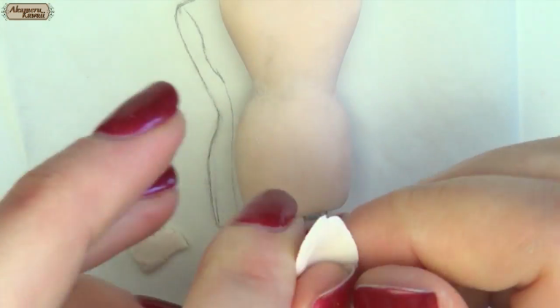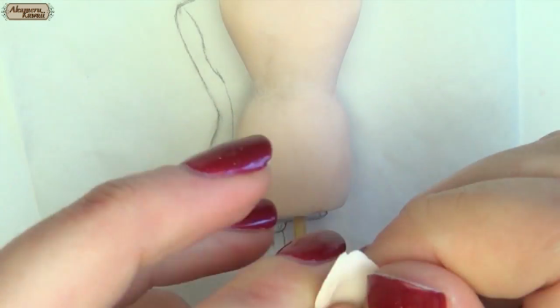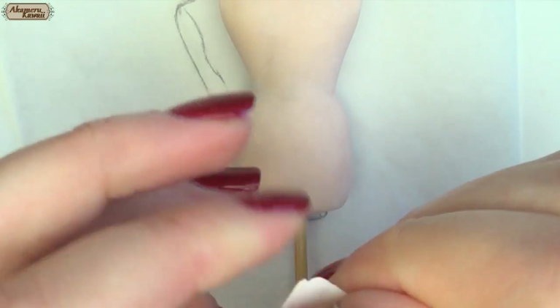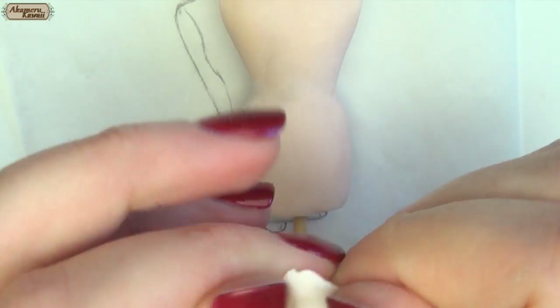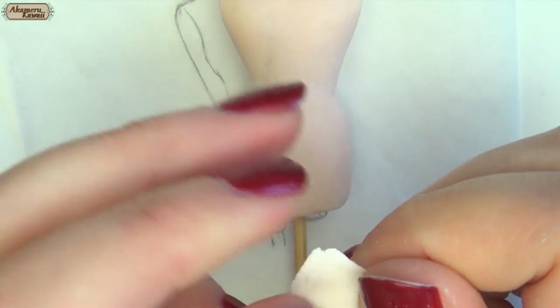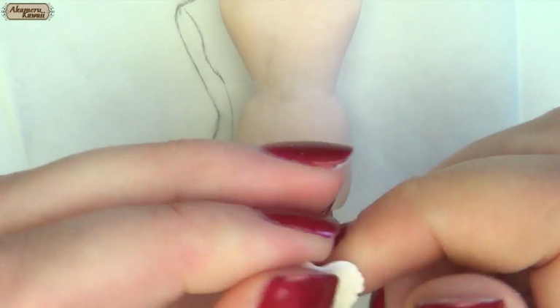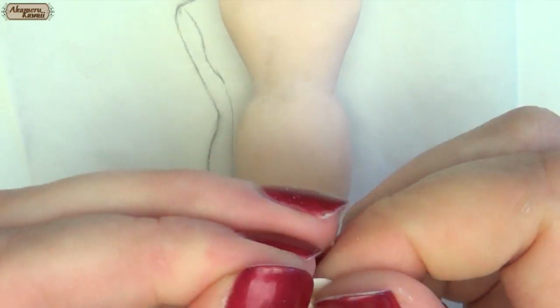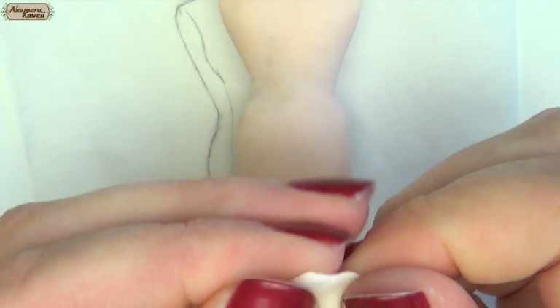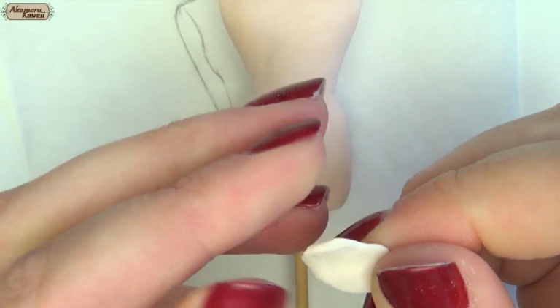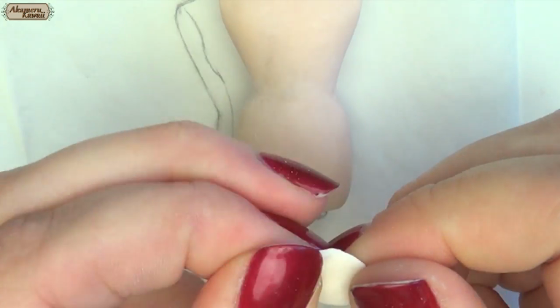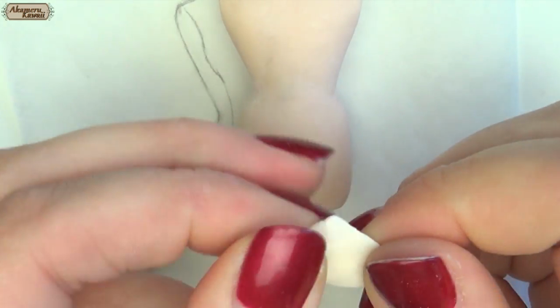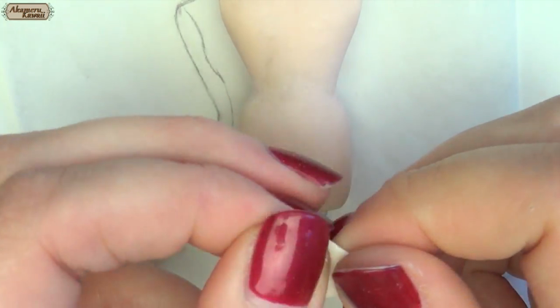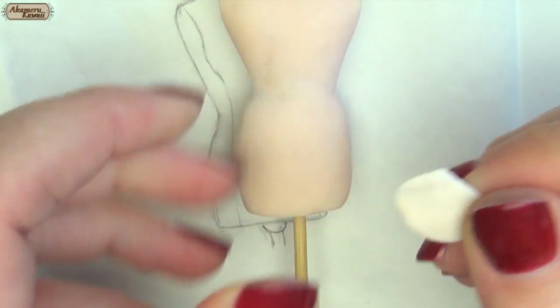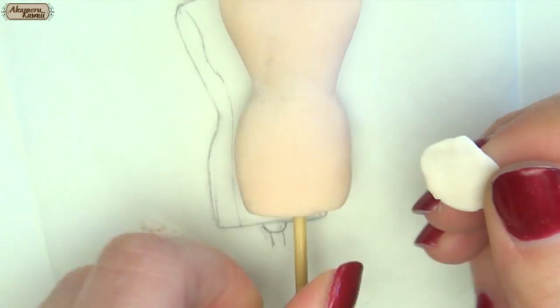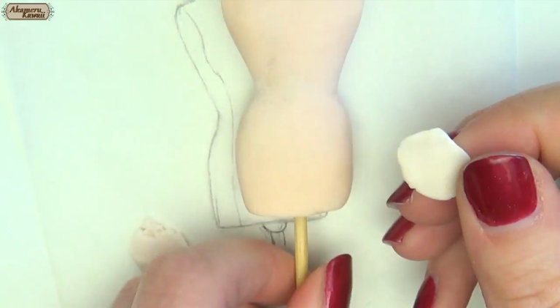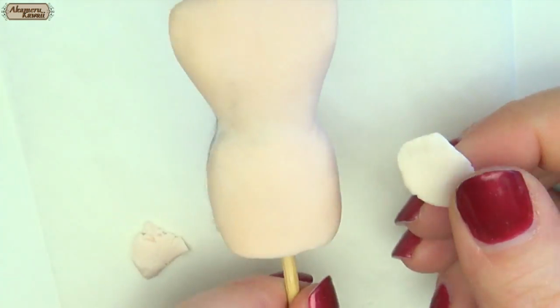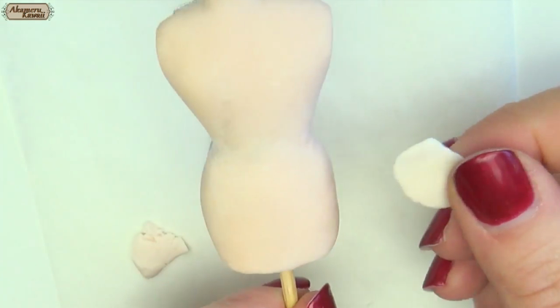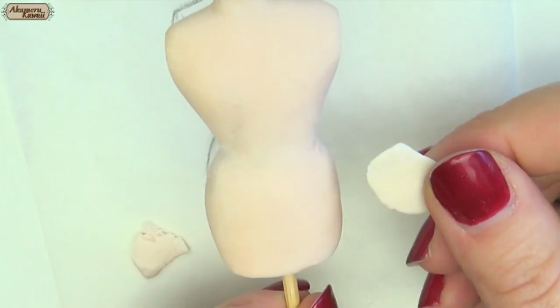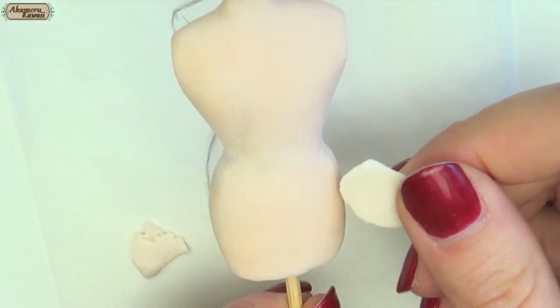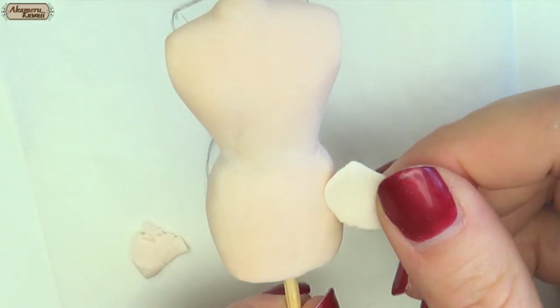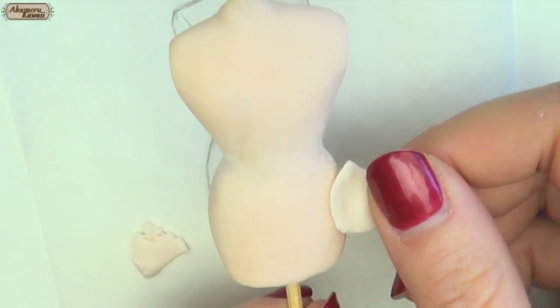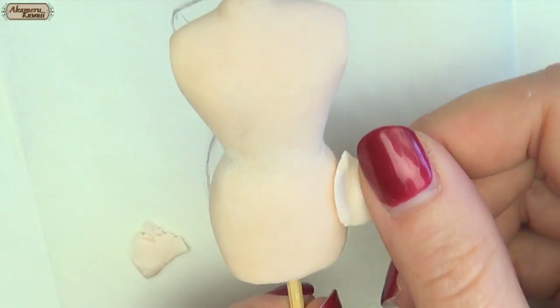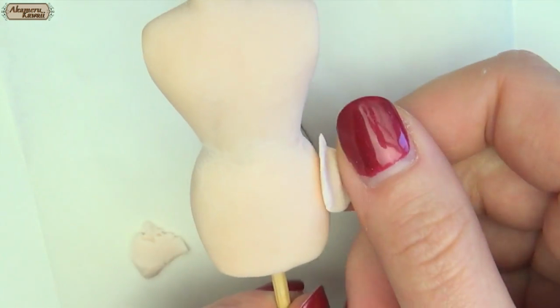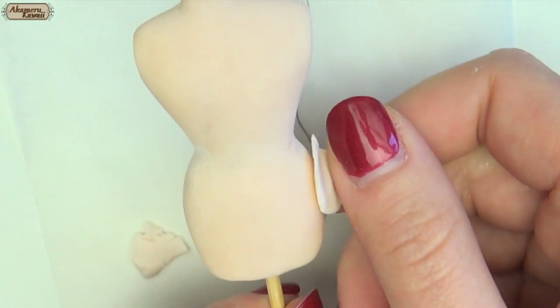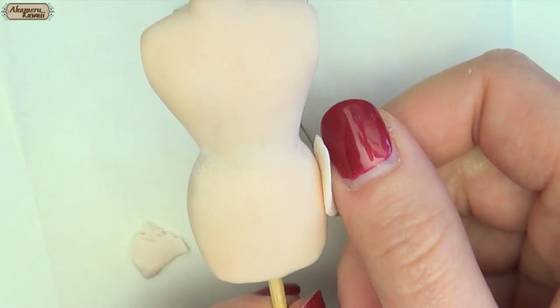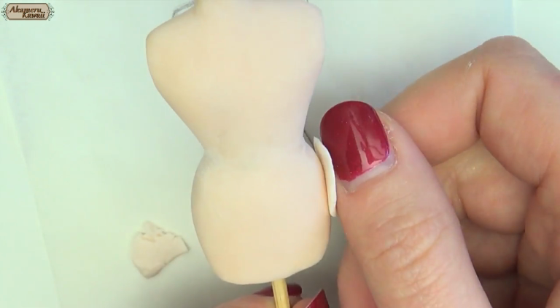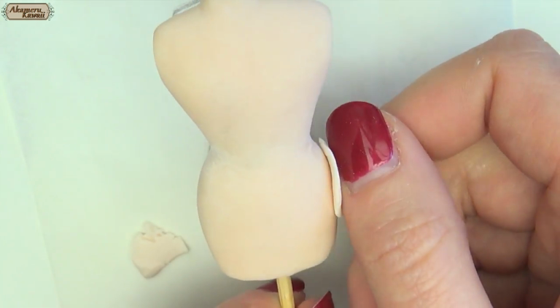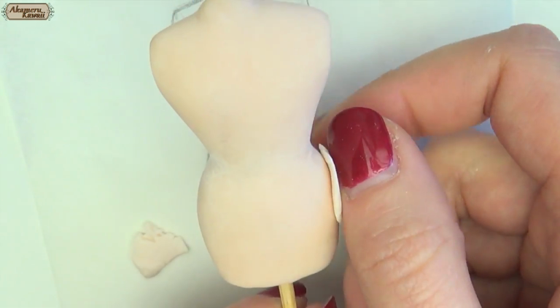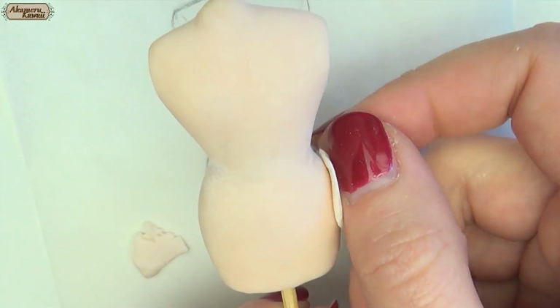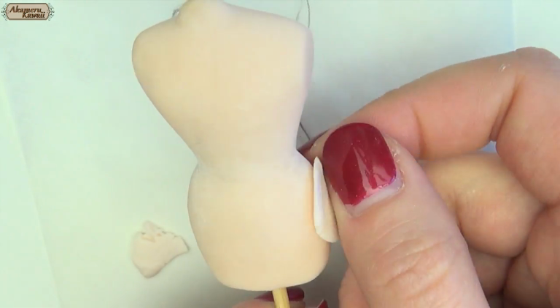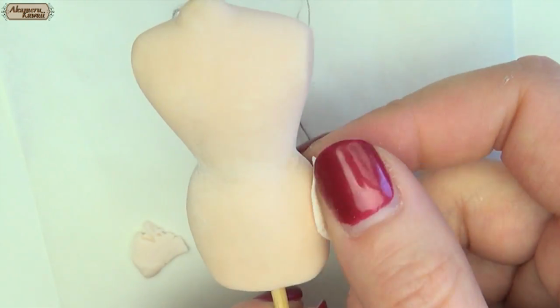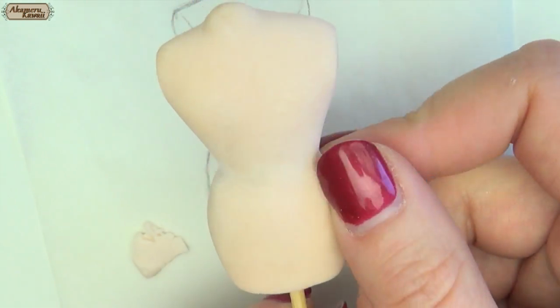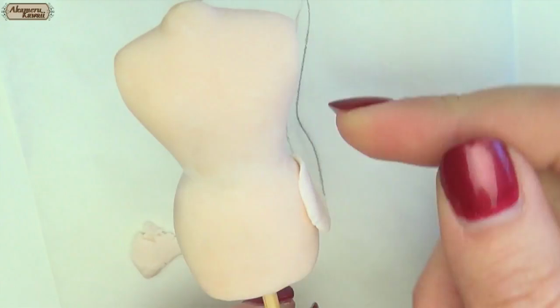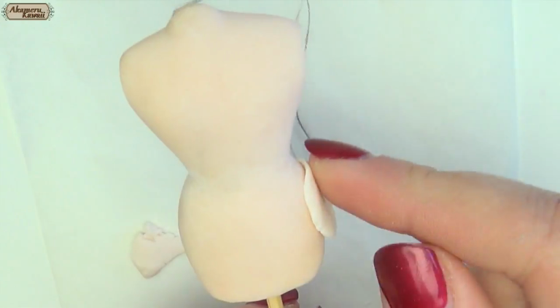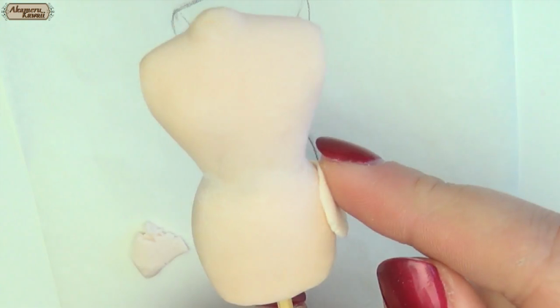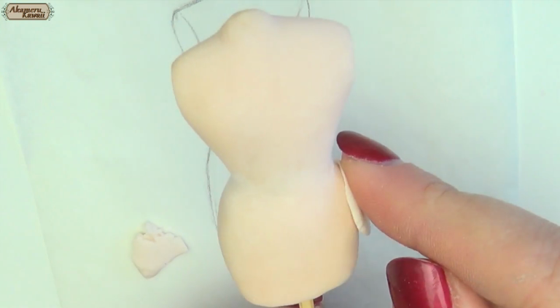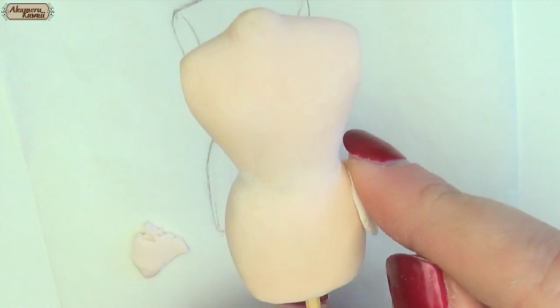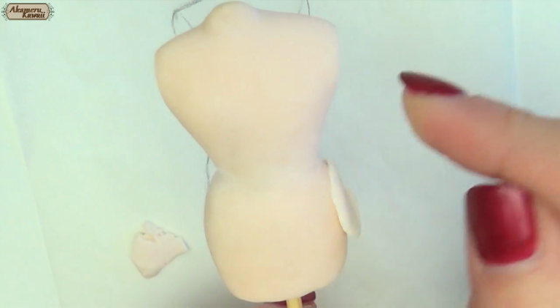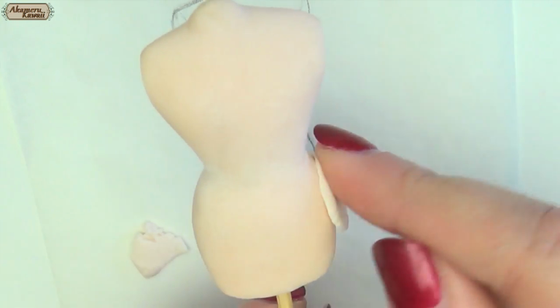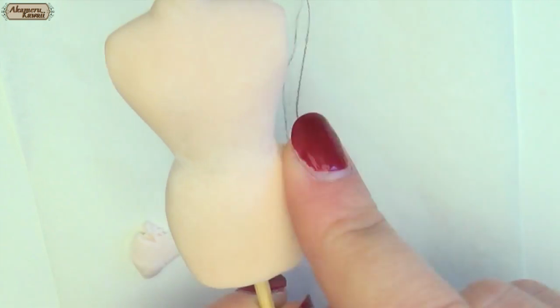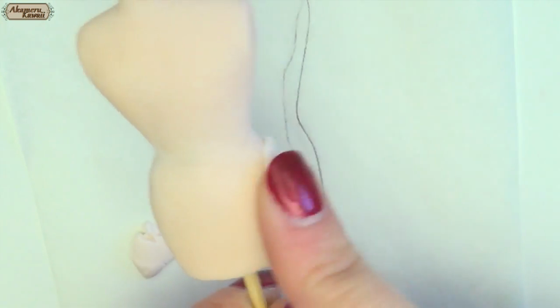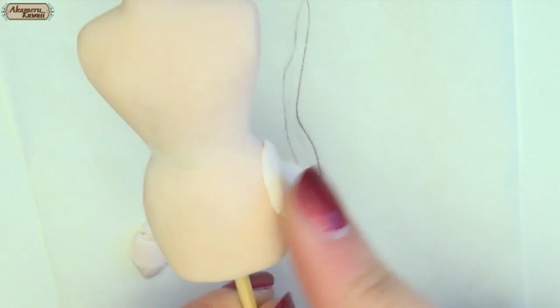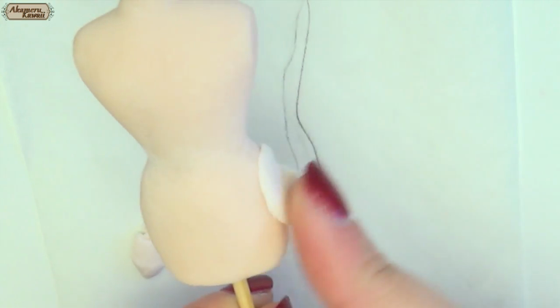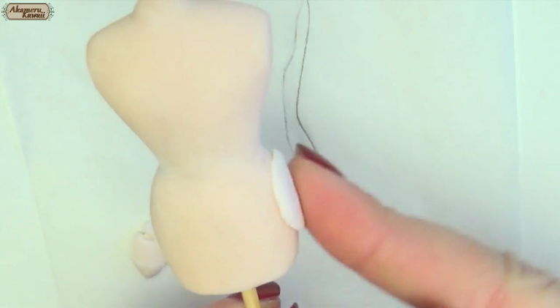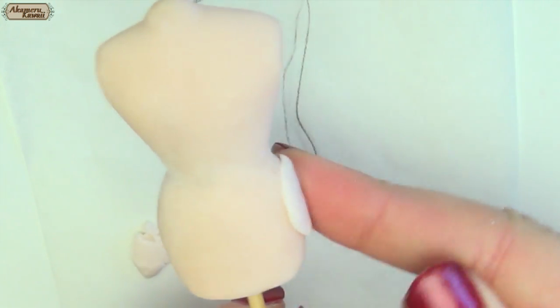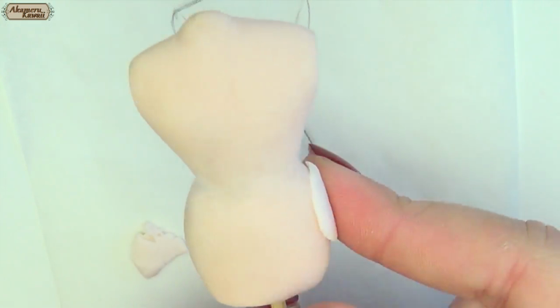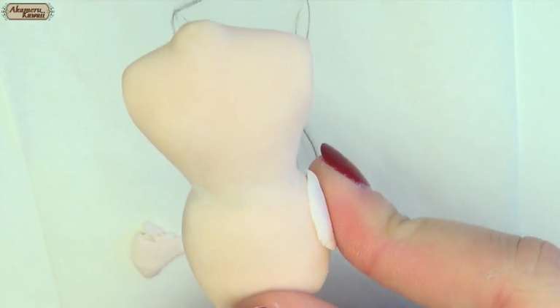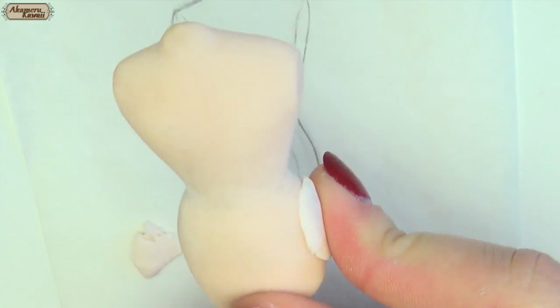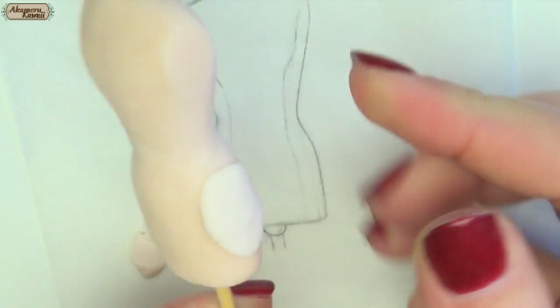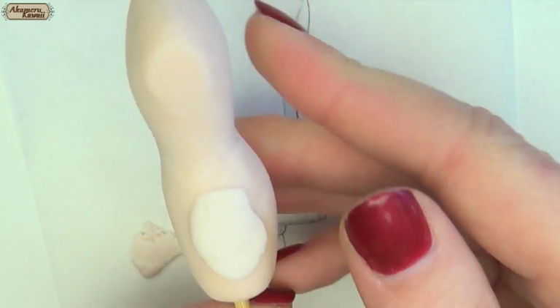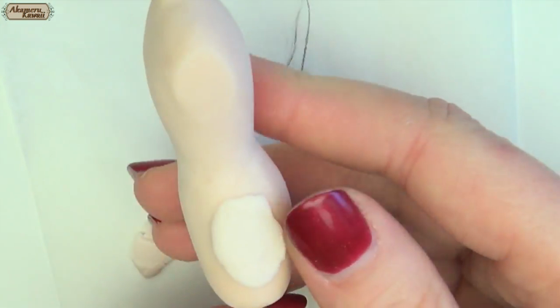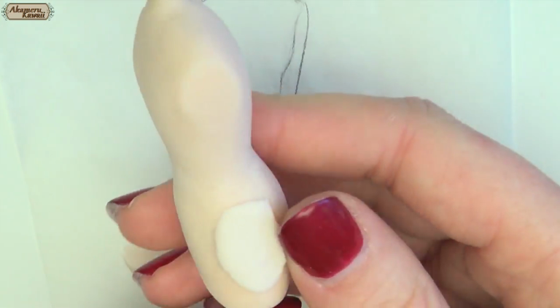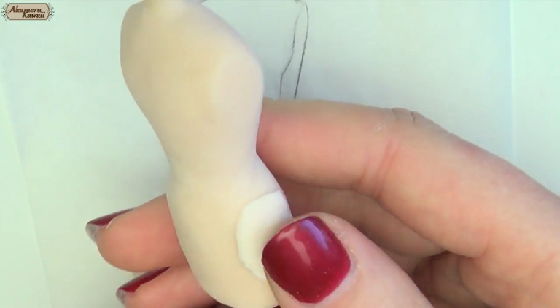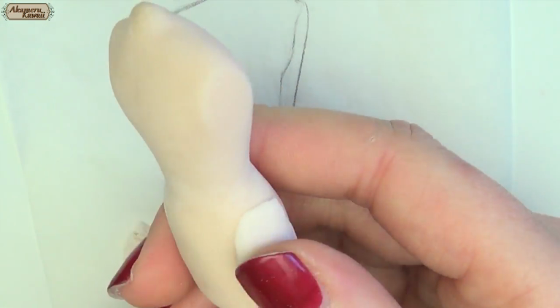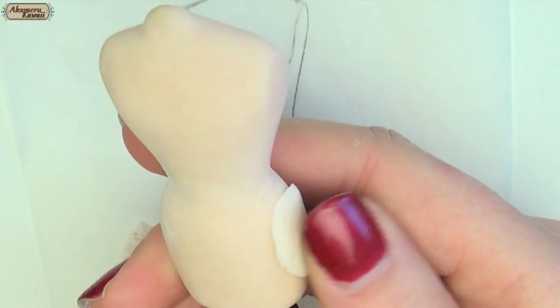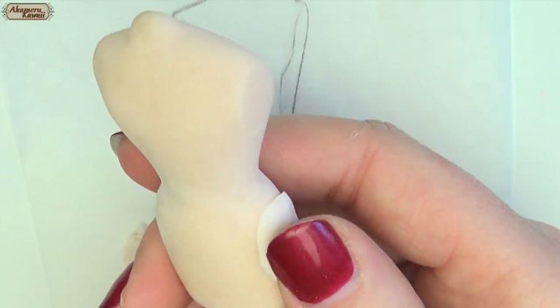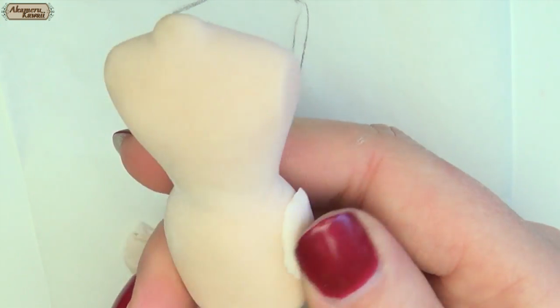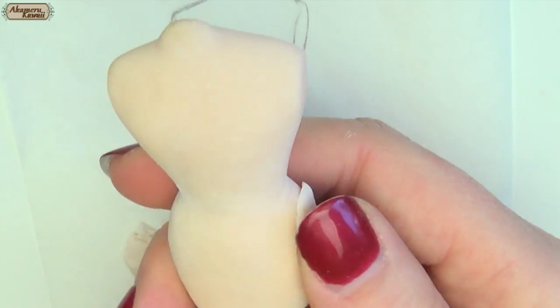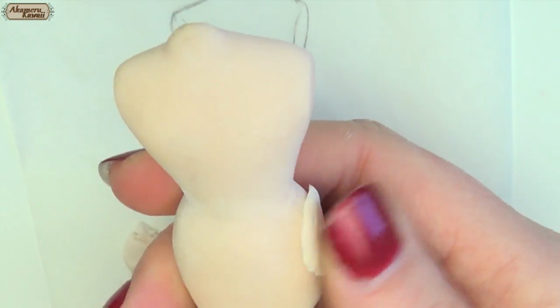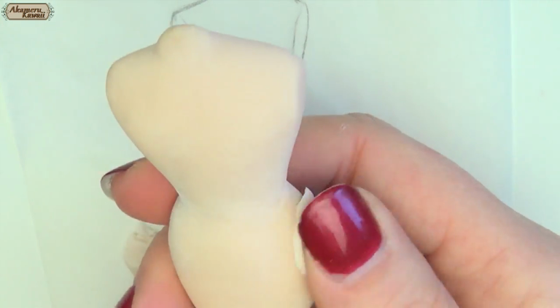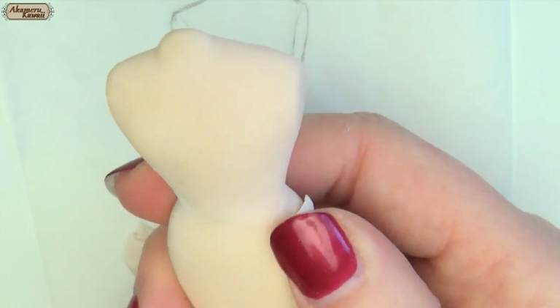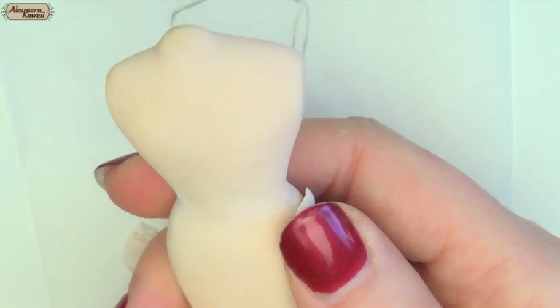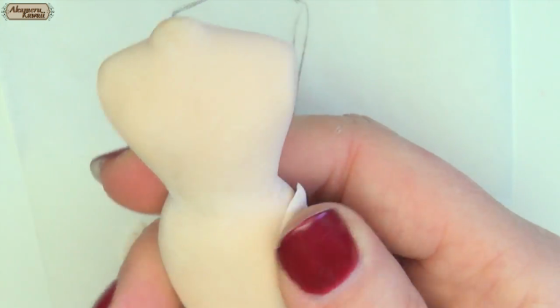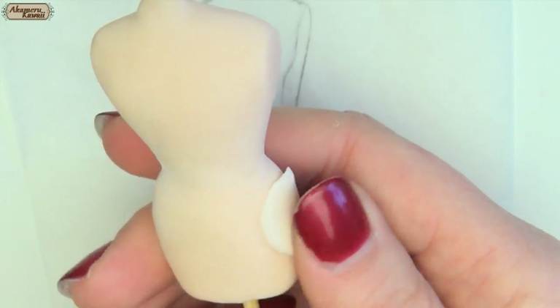Then add more clay where you want the form to be curvier. I added to the hips and the chest by dabbing on liquid clay before adding new clay.